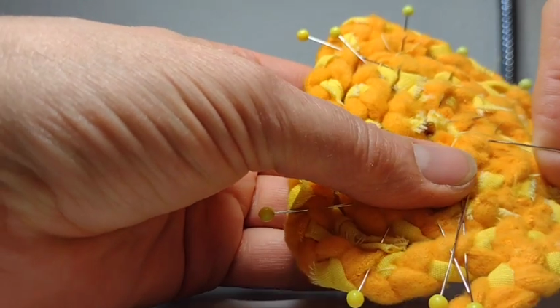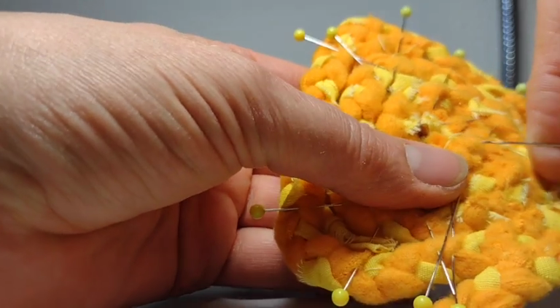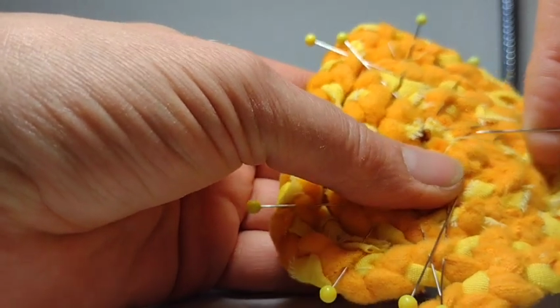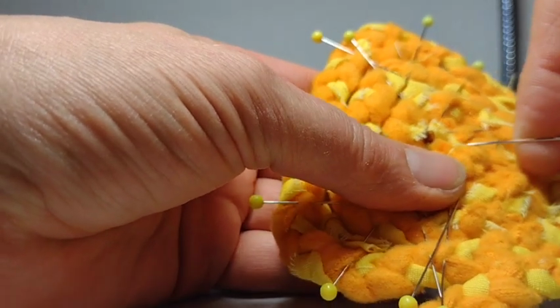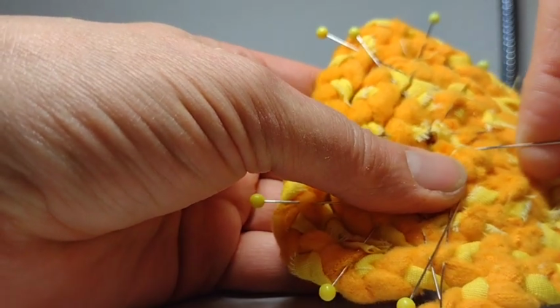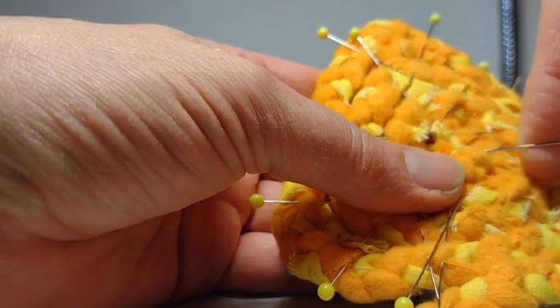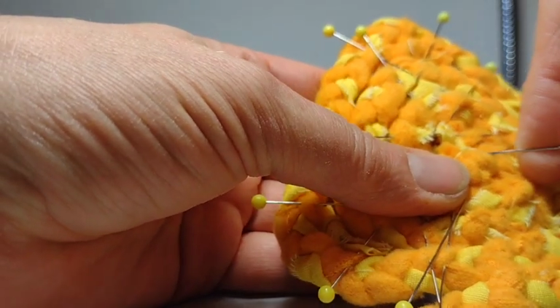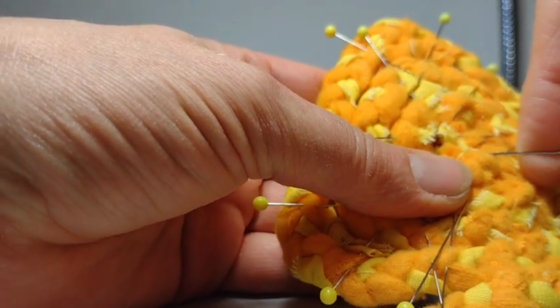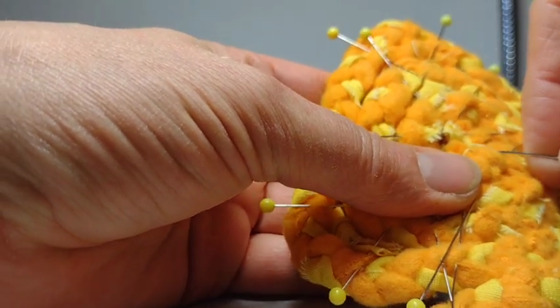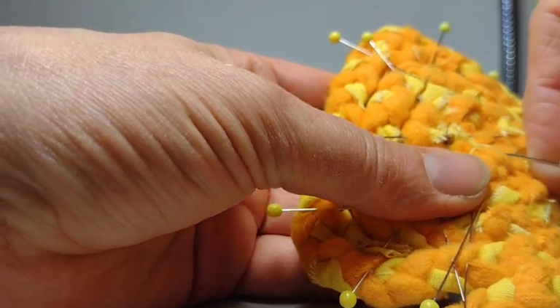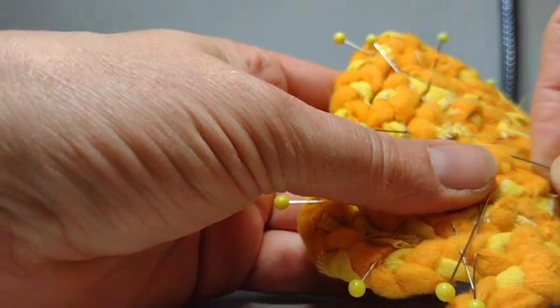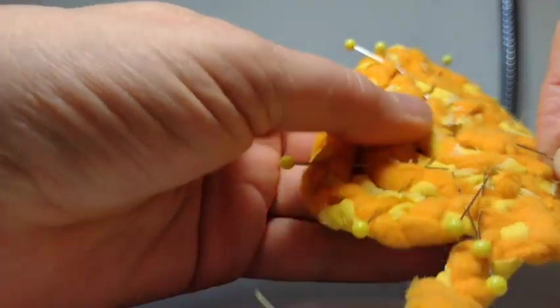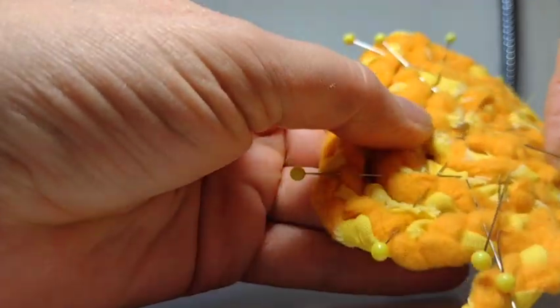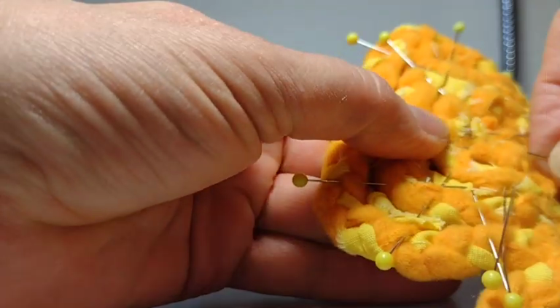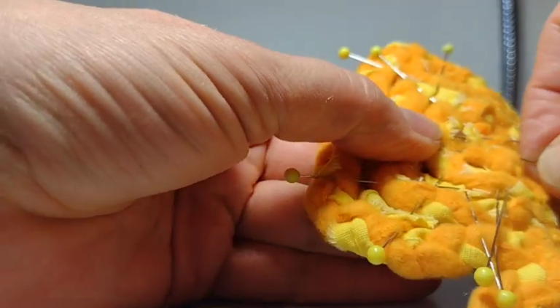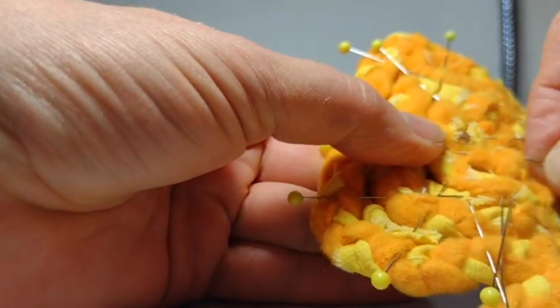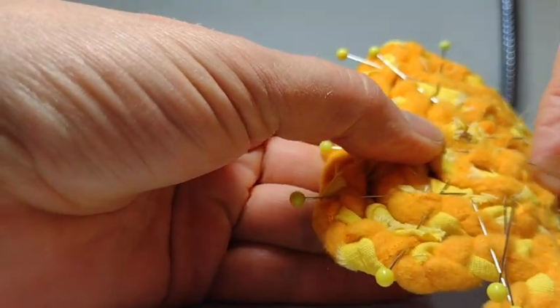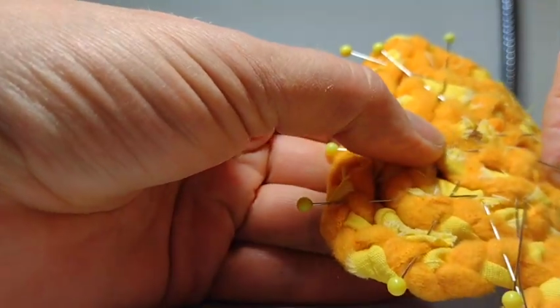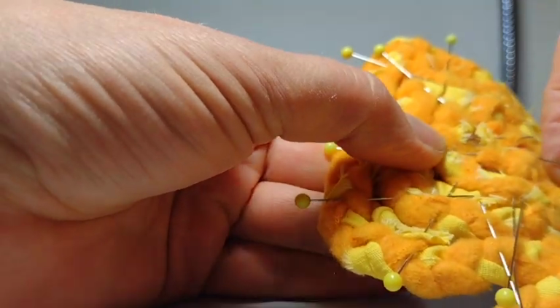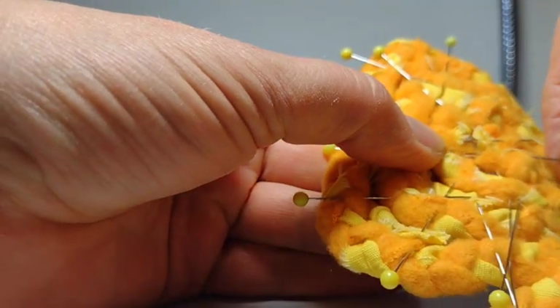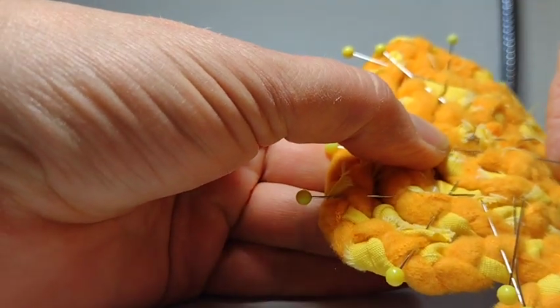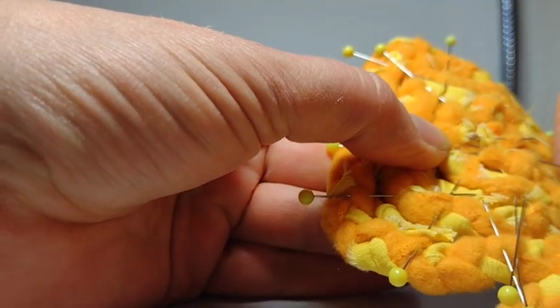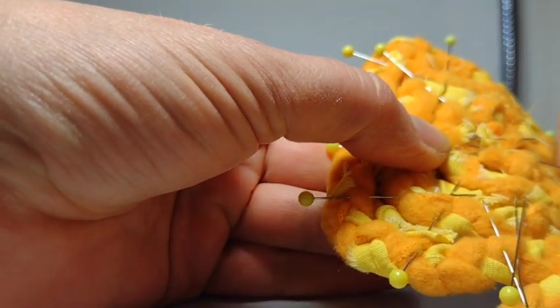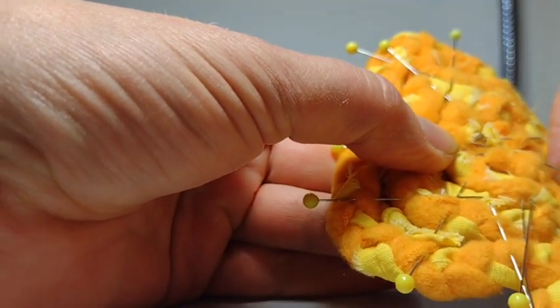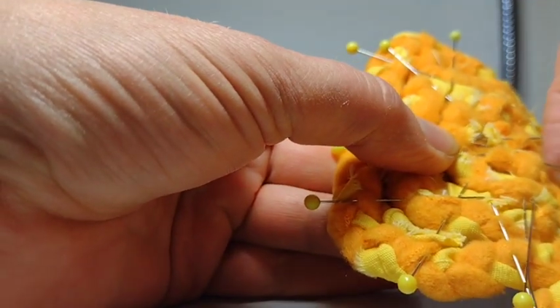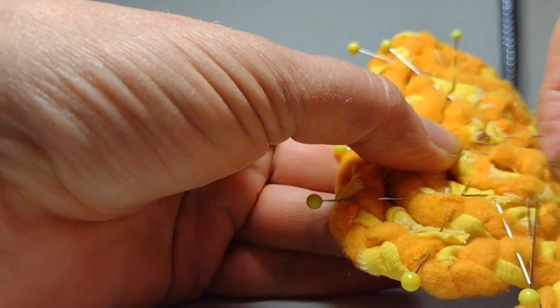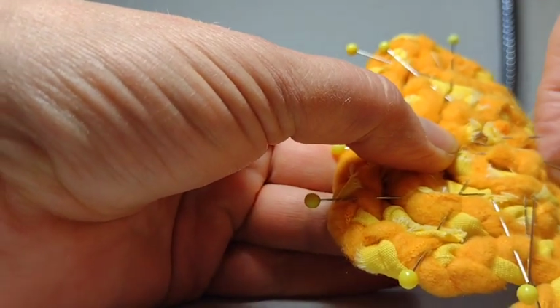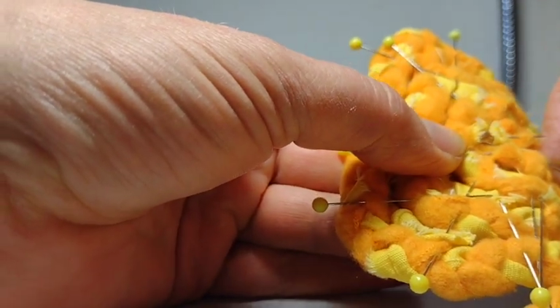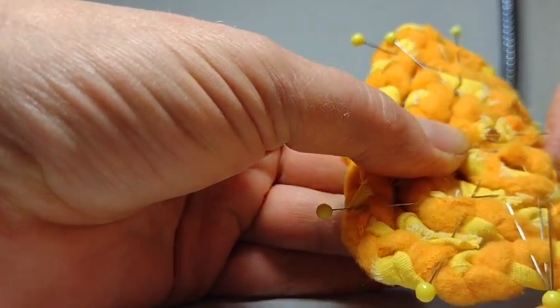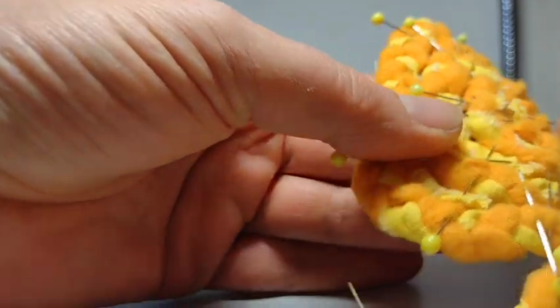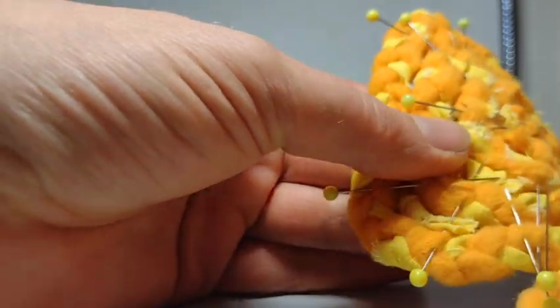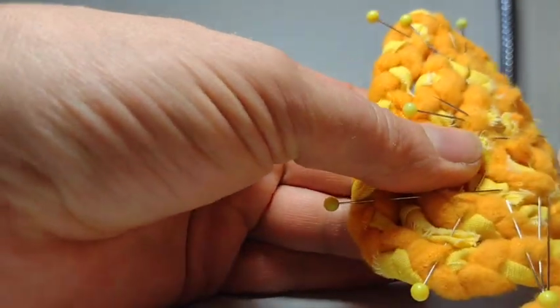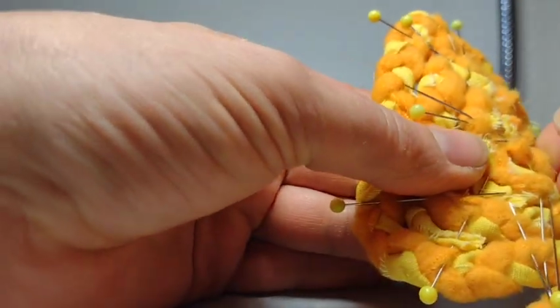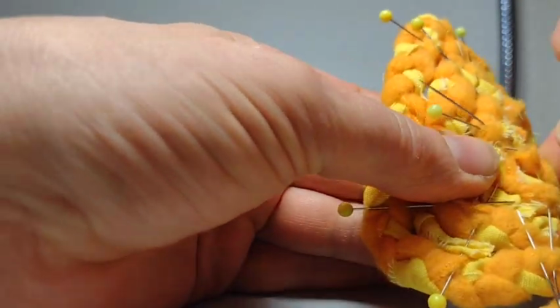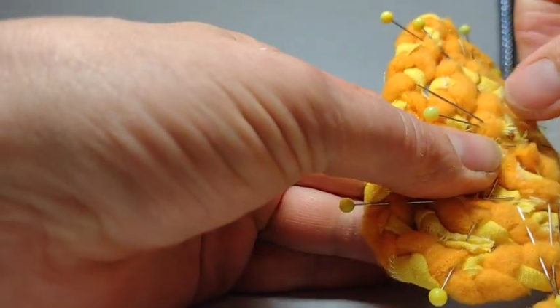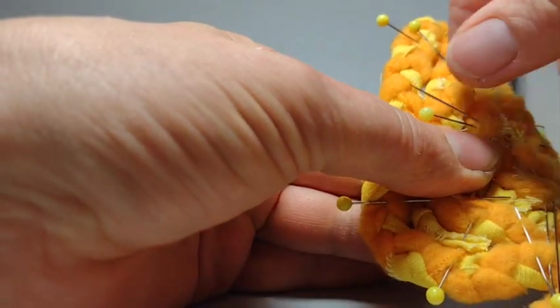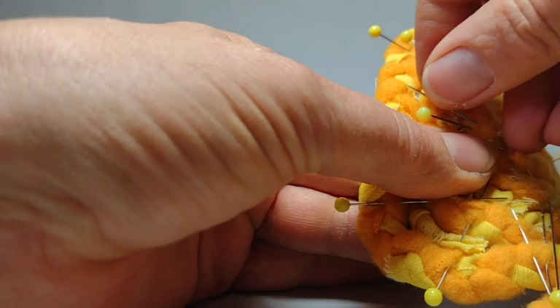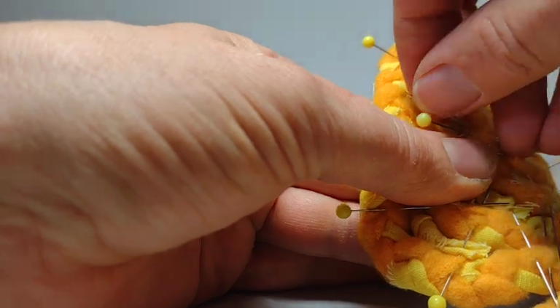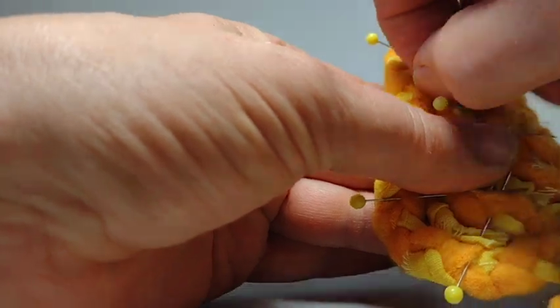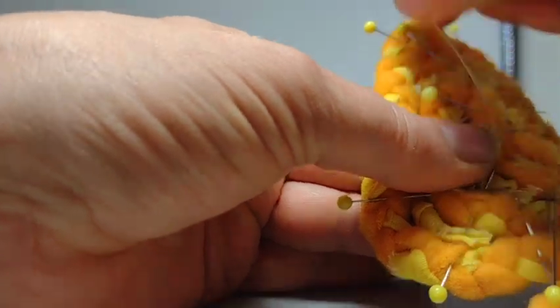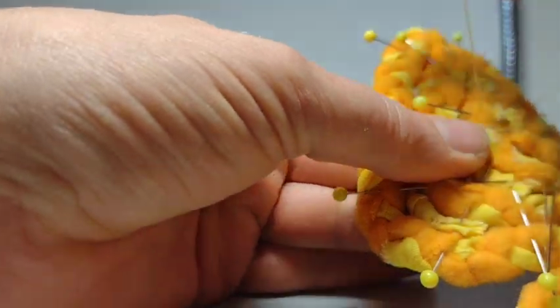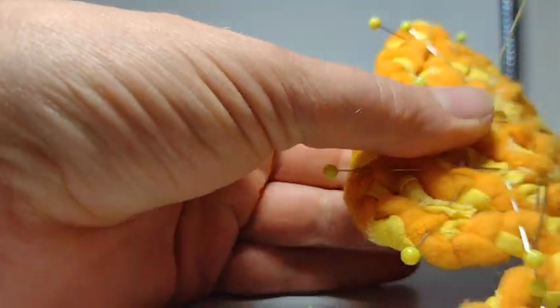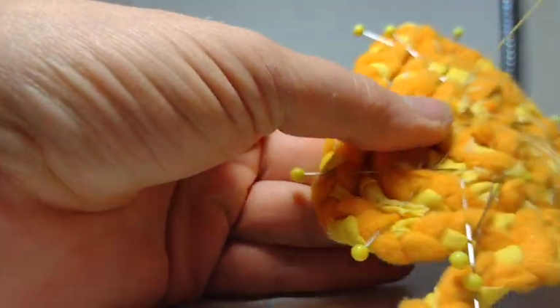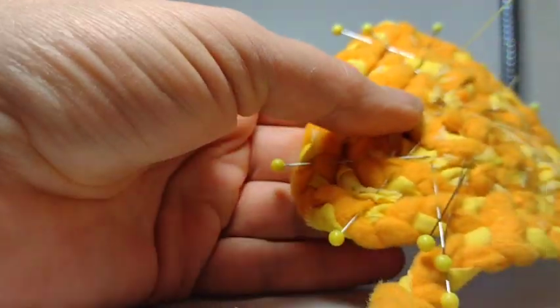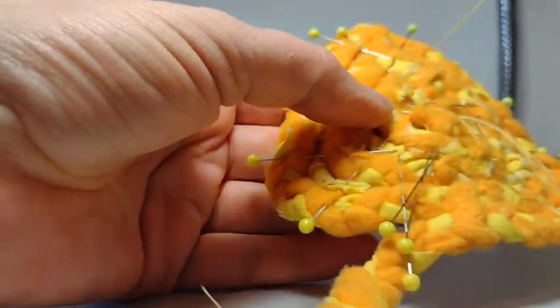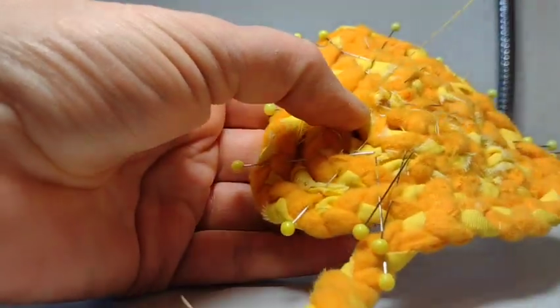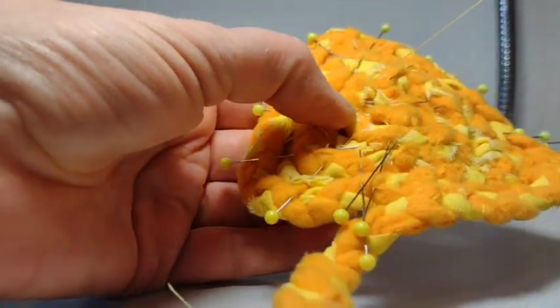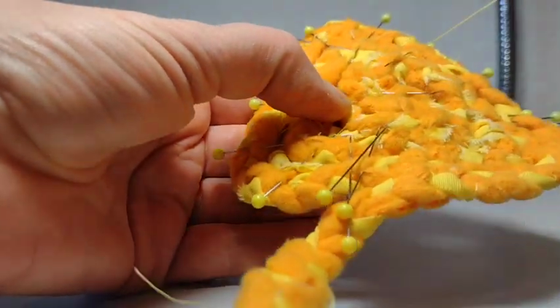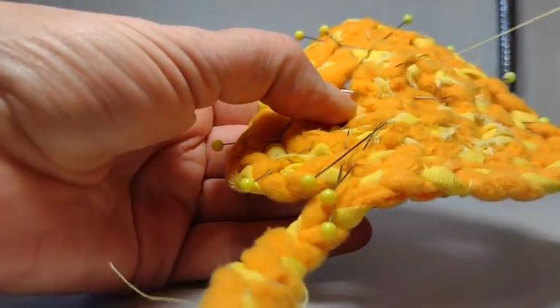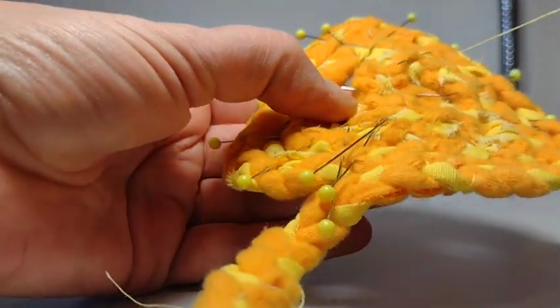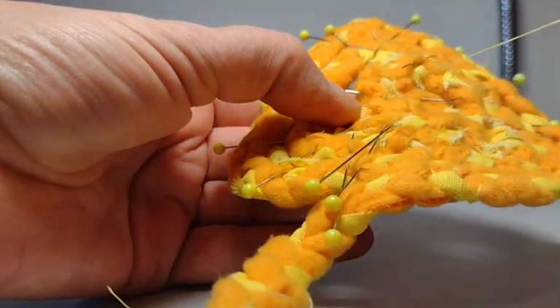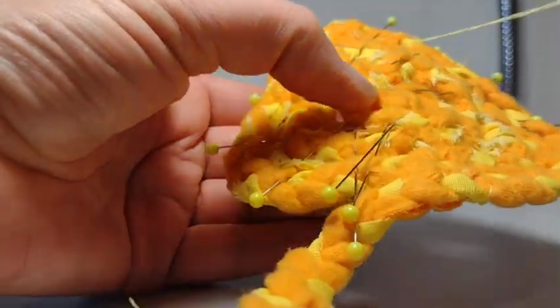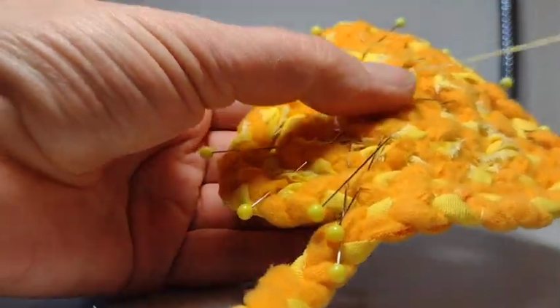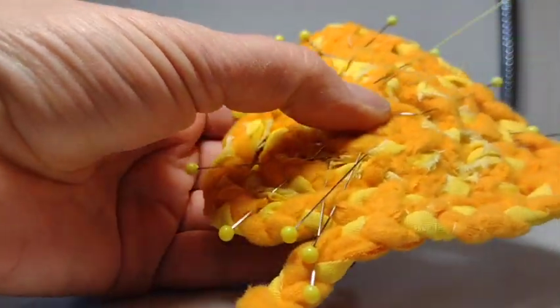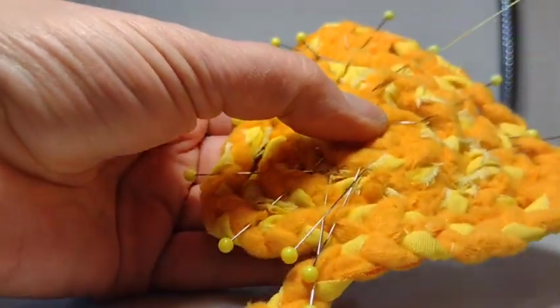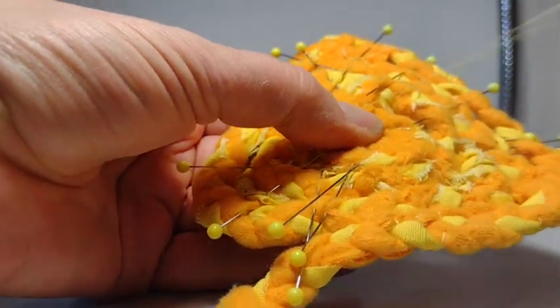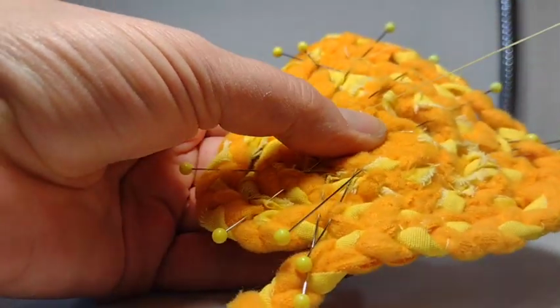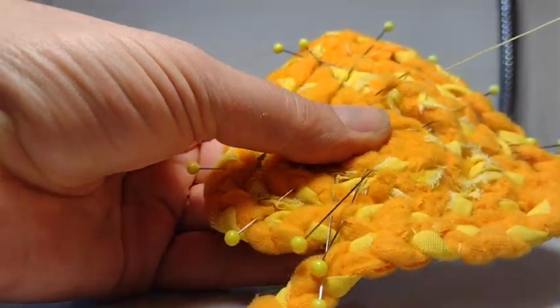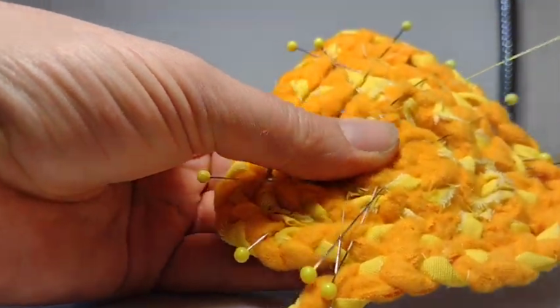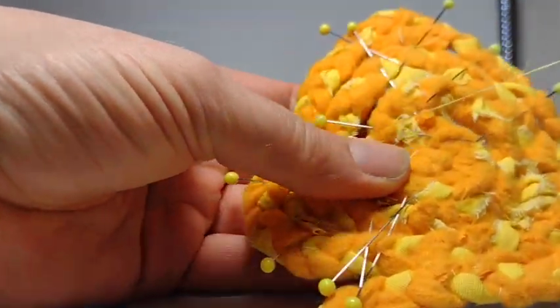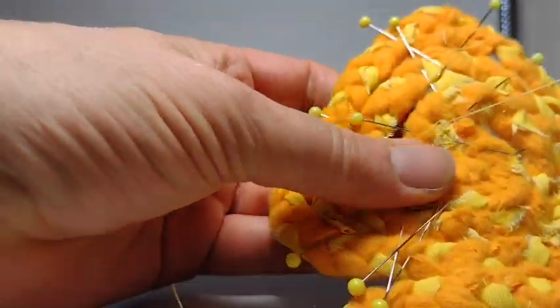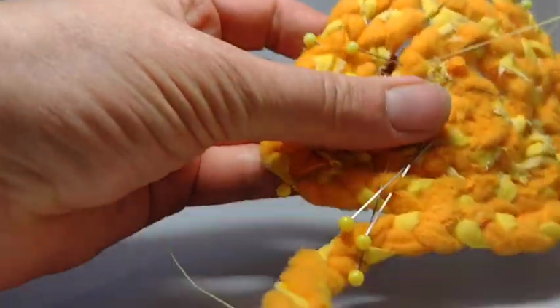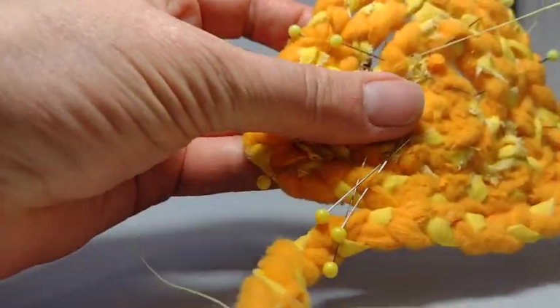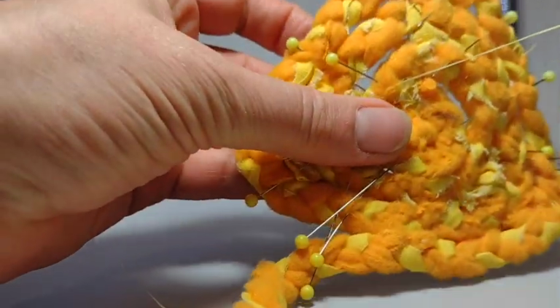Stabbing all the way through is a good way to make sure it's flat. It's not the fastest method but it's pretty nice and it's meditative.